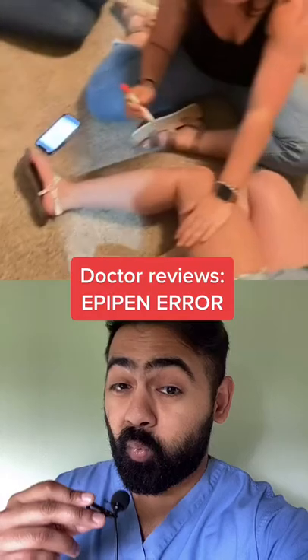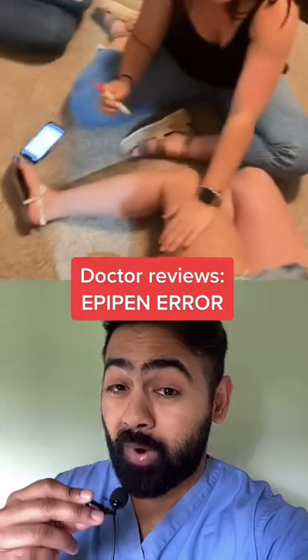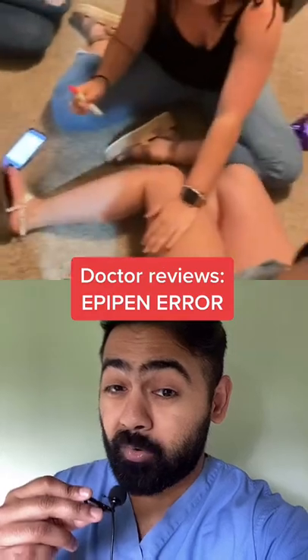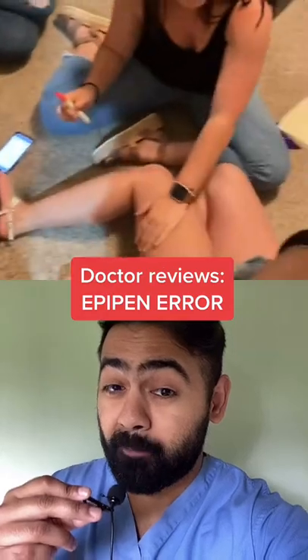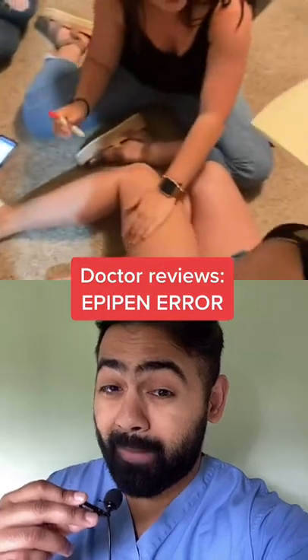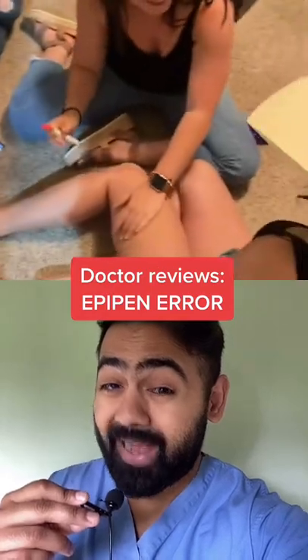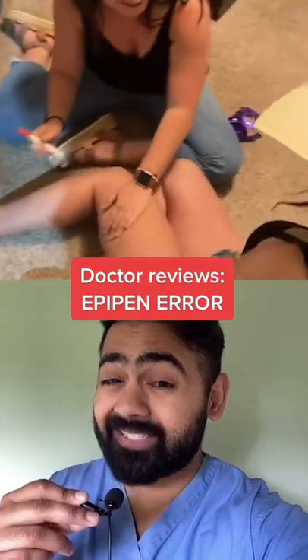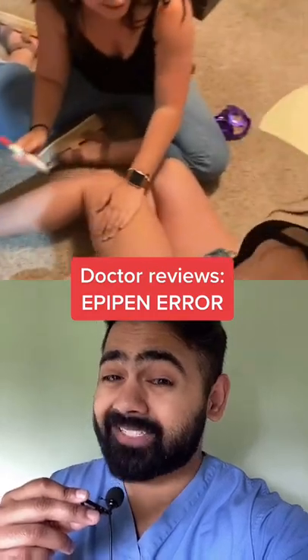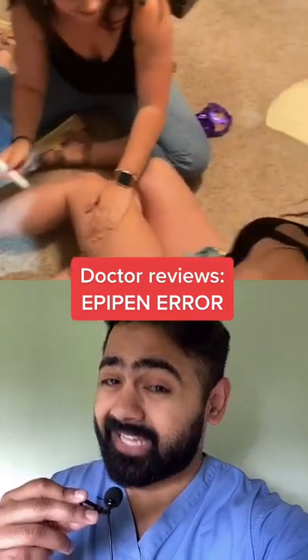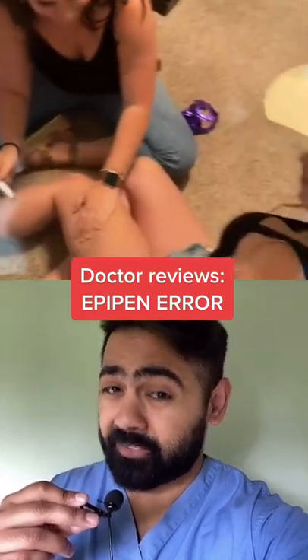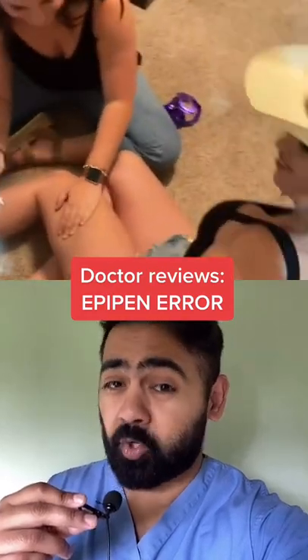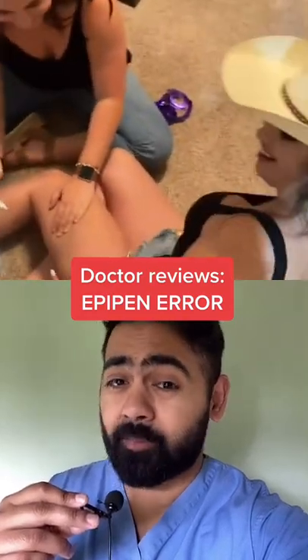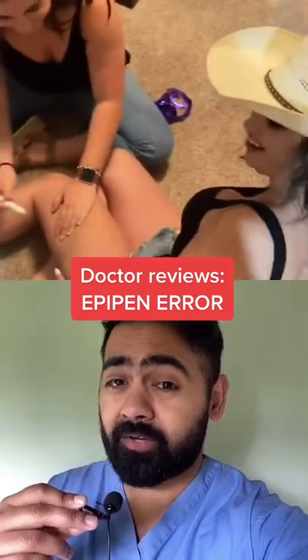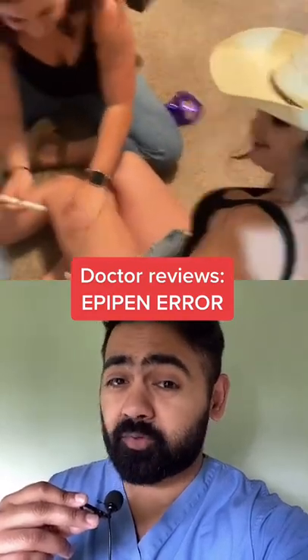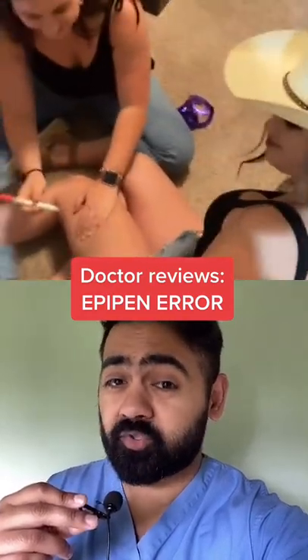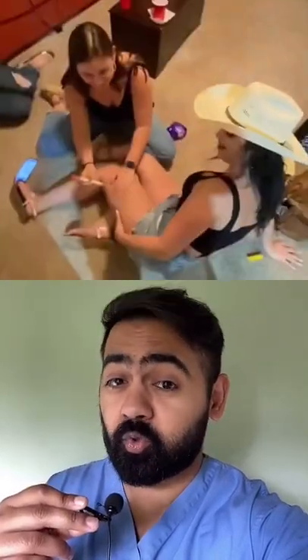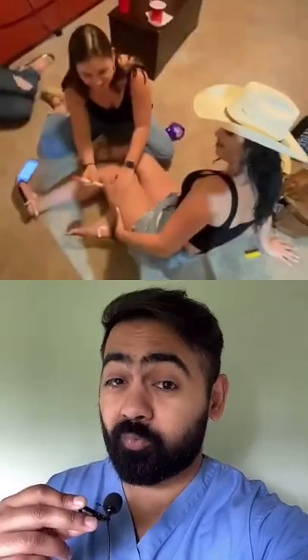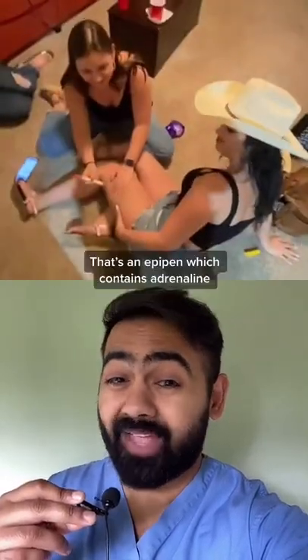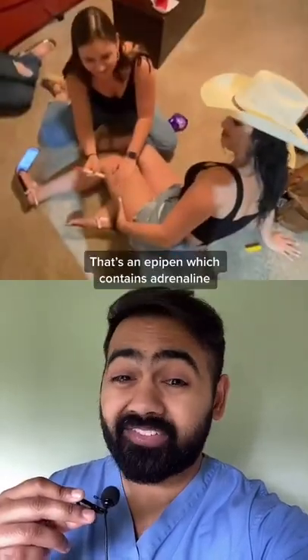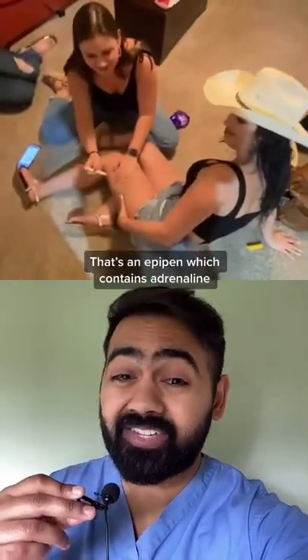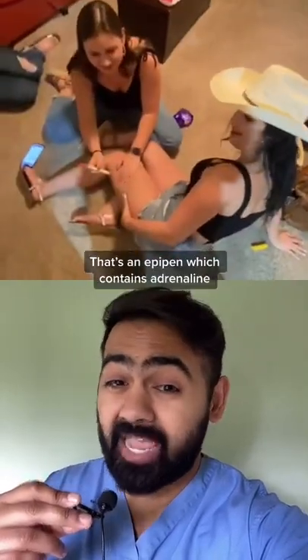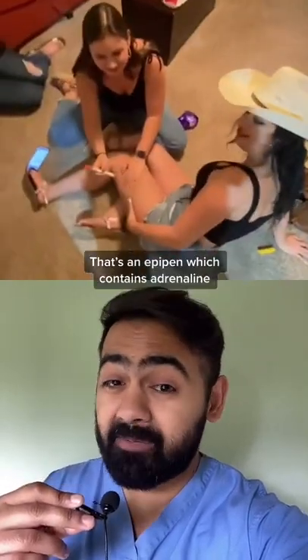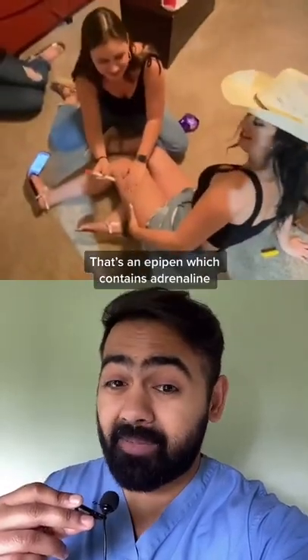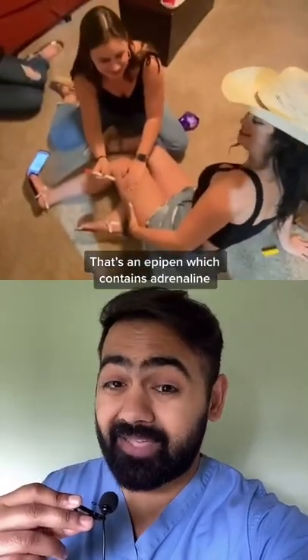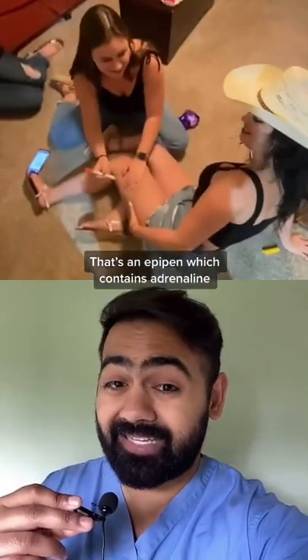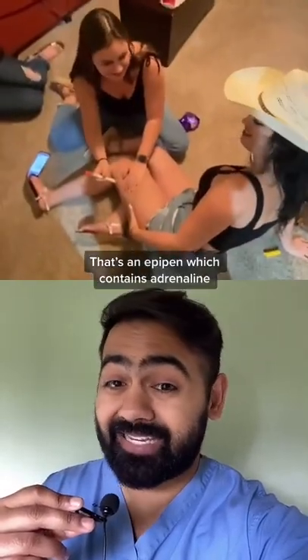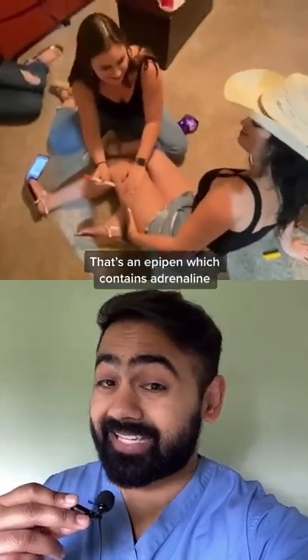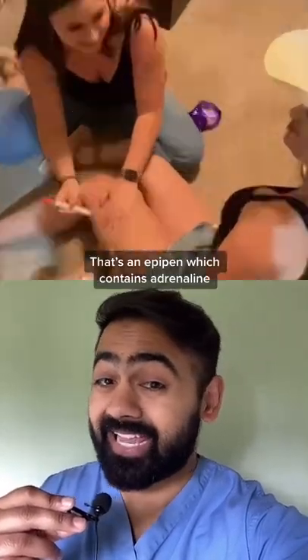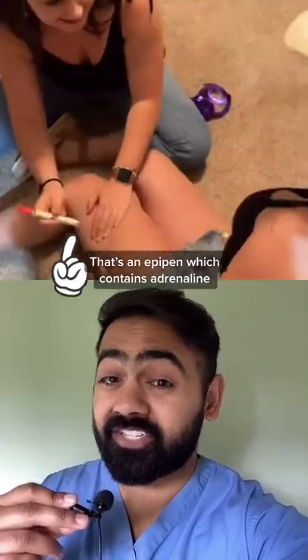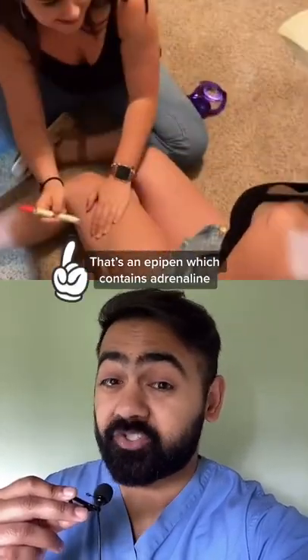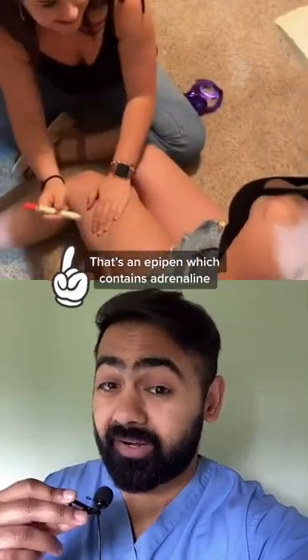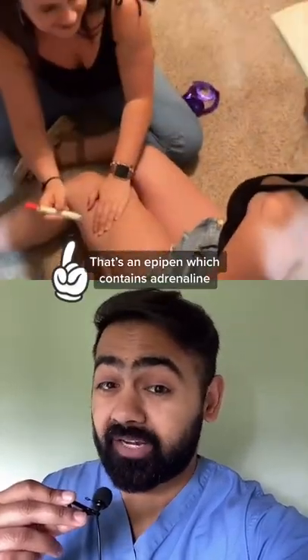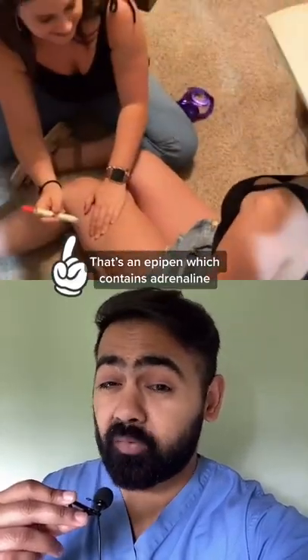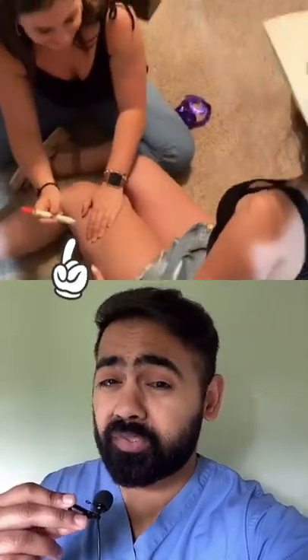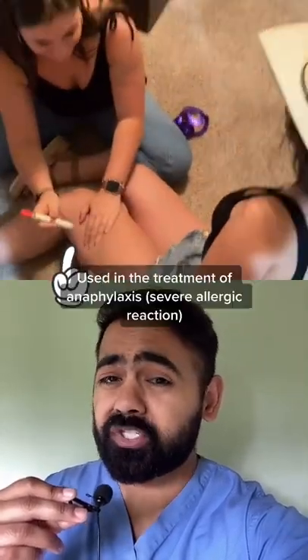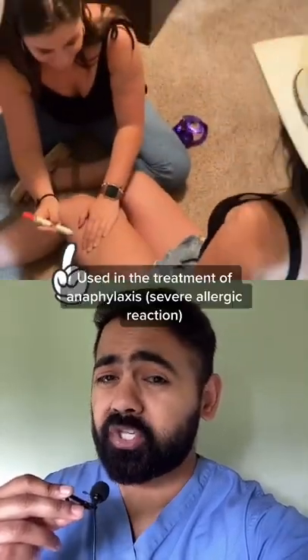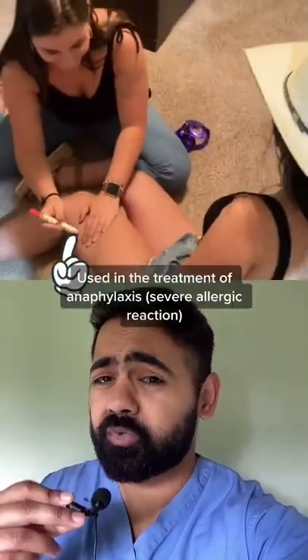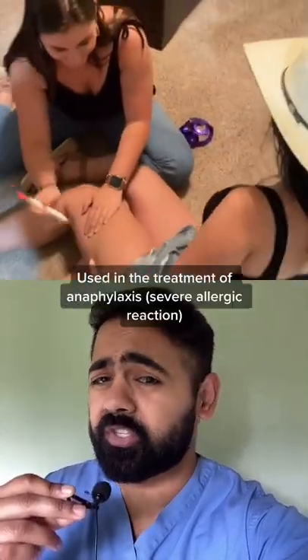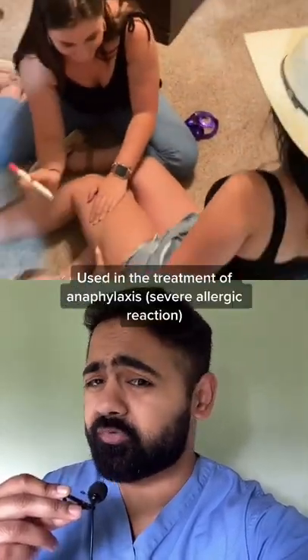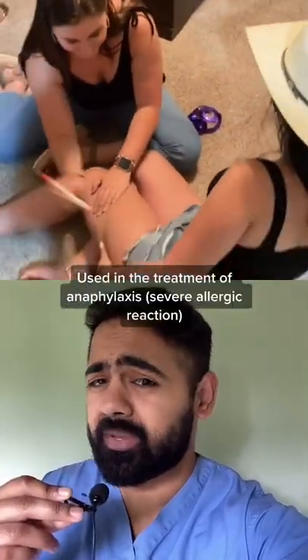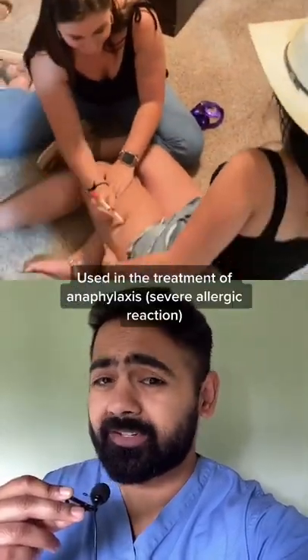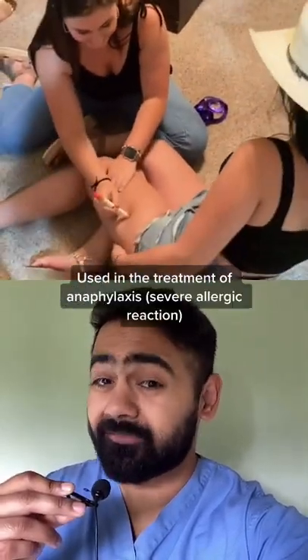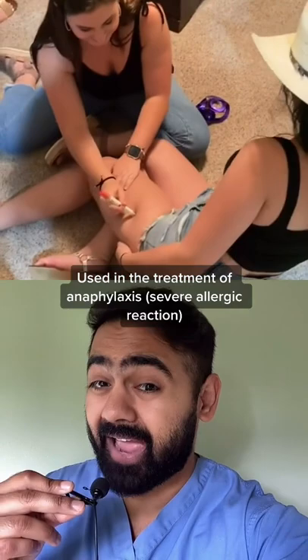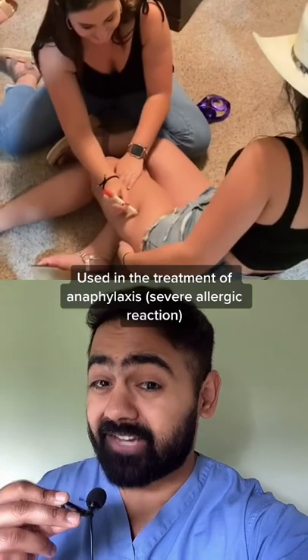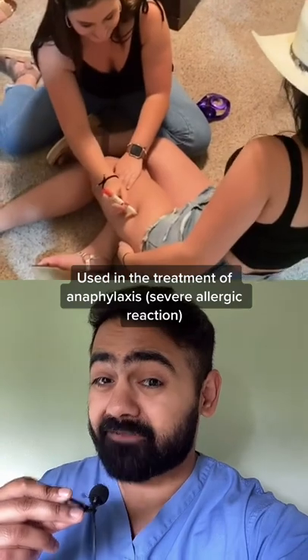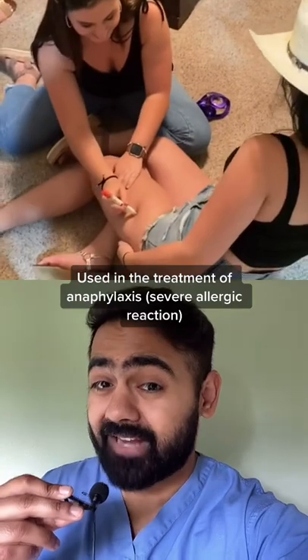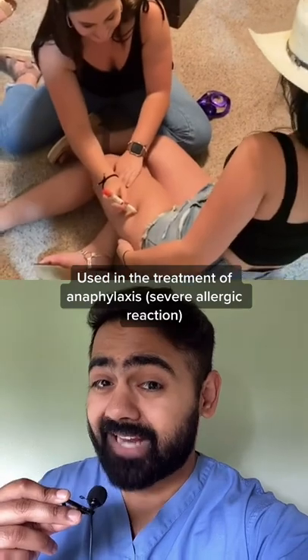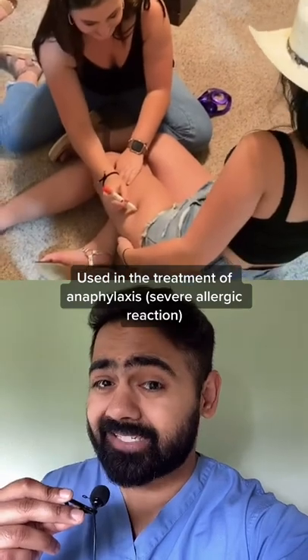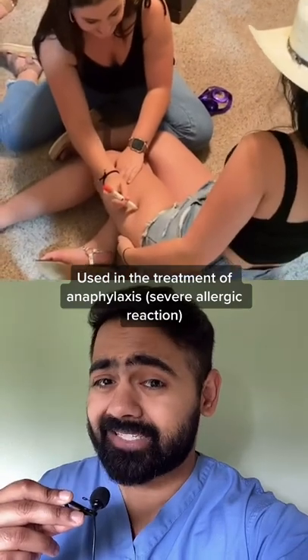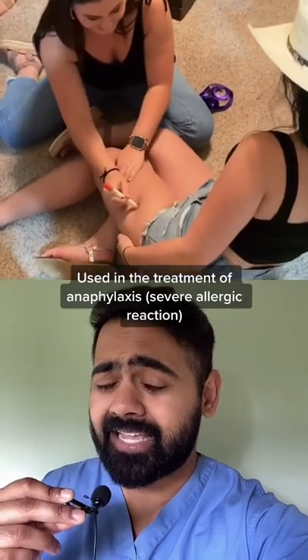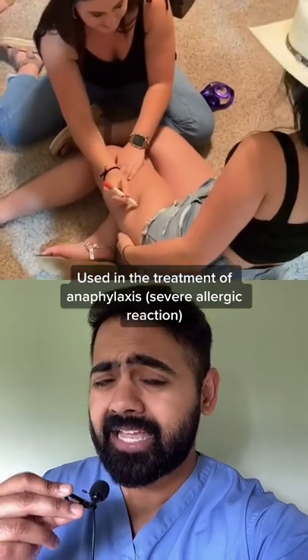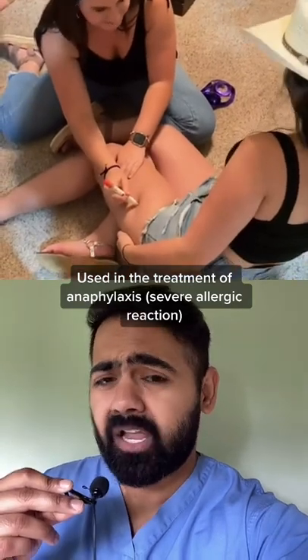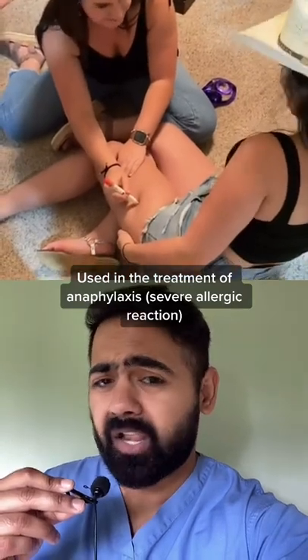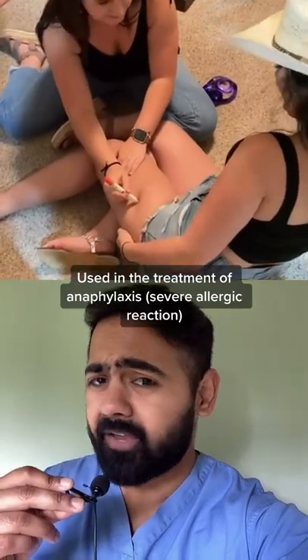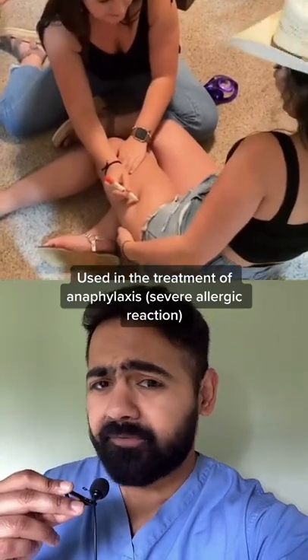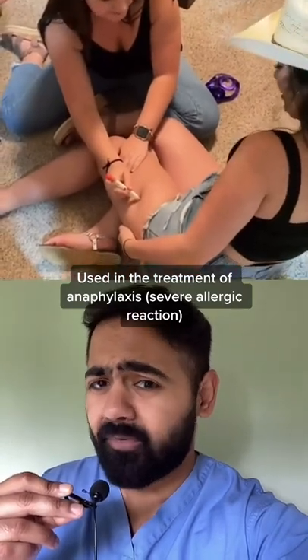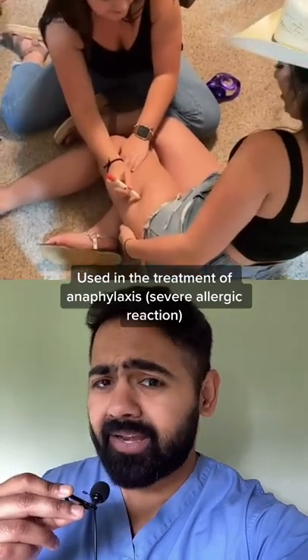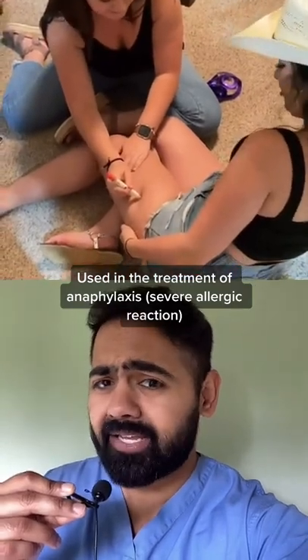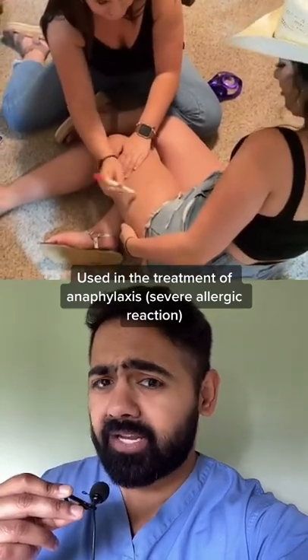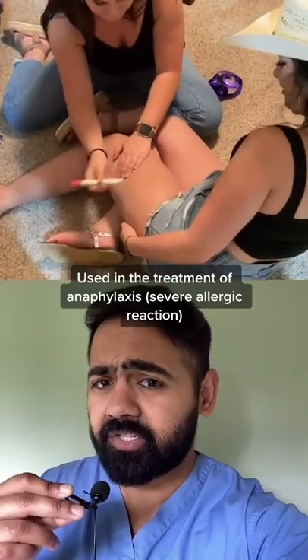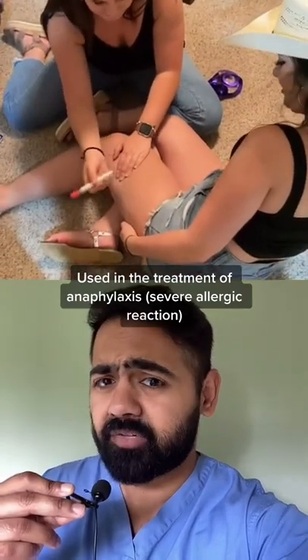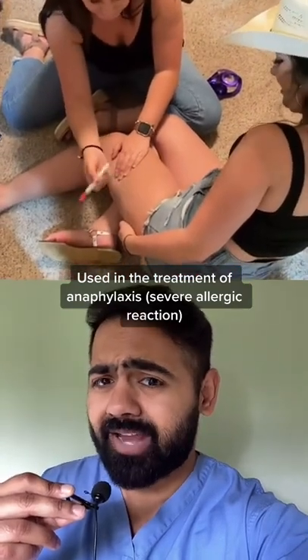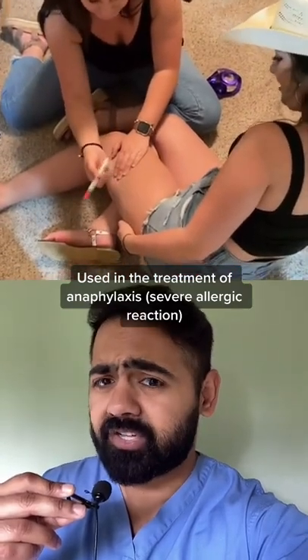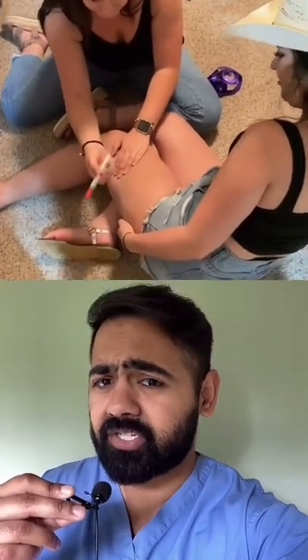Welcome back to TikTok Medical School. That's an EpiPen — it contains adrenaline, which is used in the treatment of anaphylaxis, a life-threatening allergic reaction.